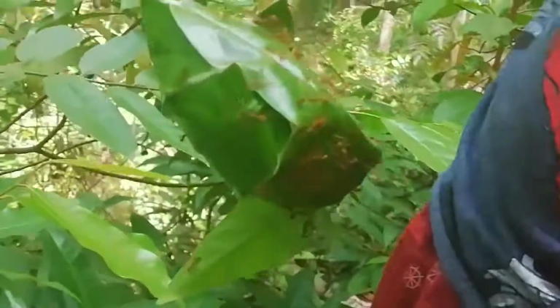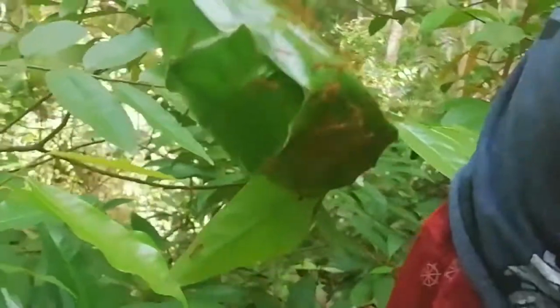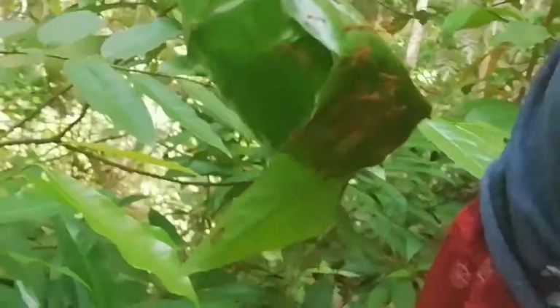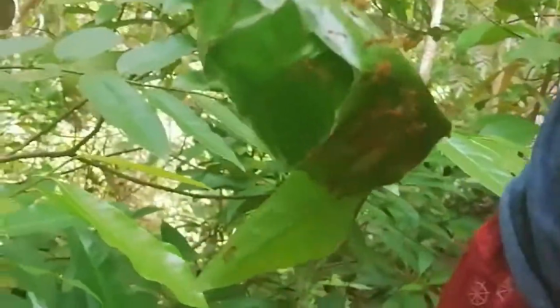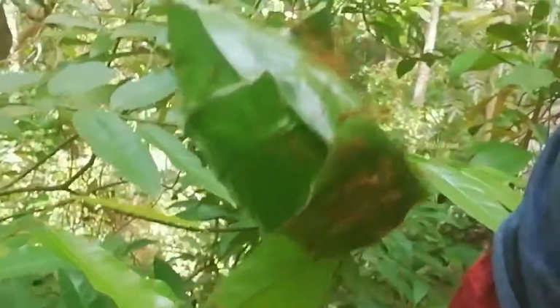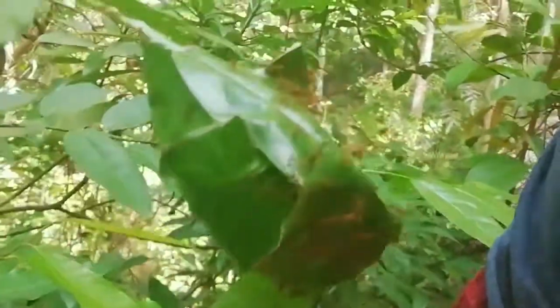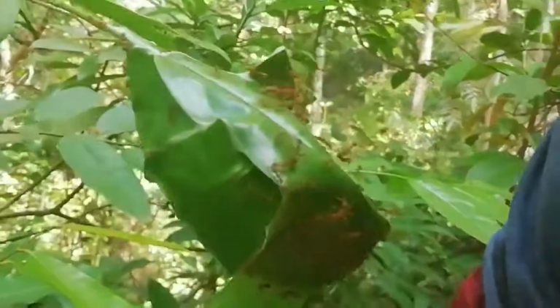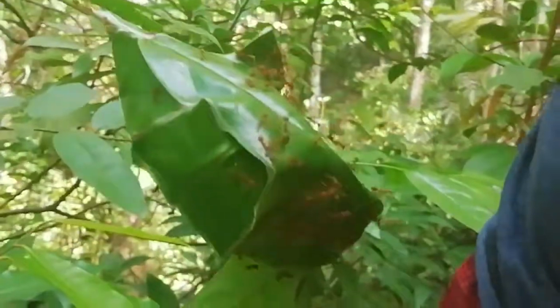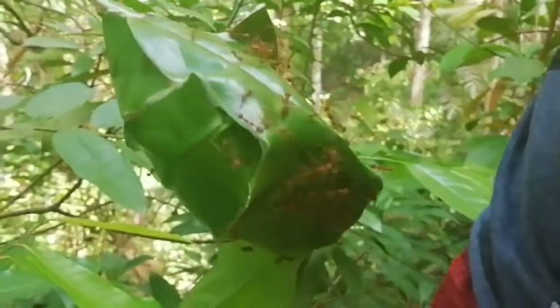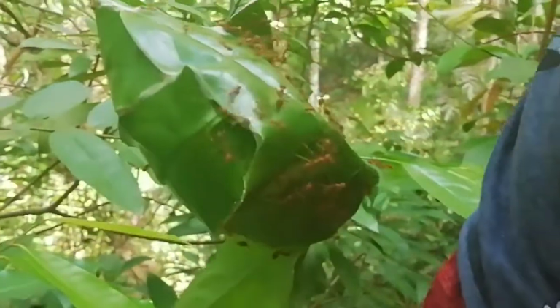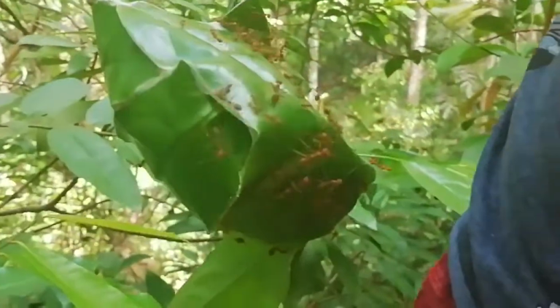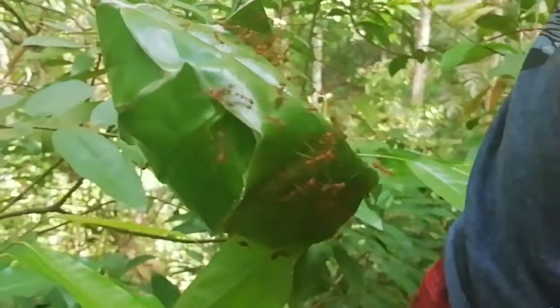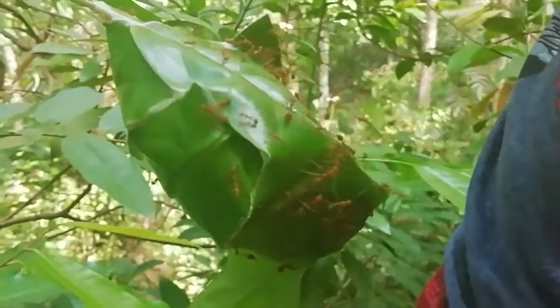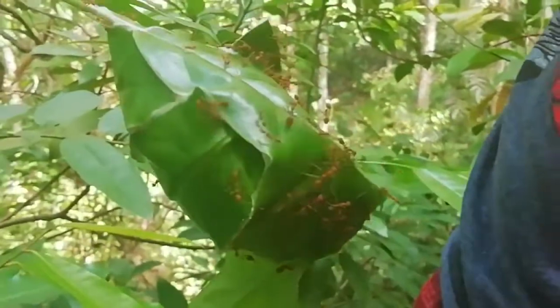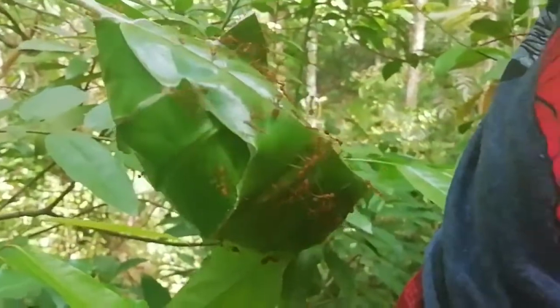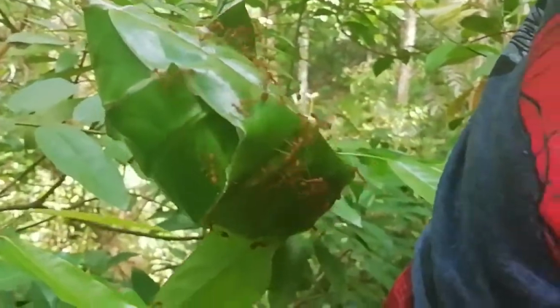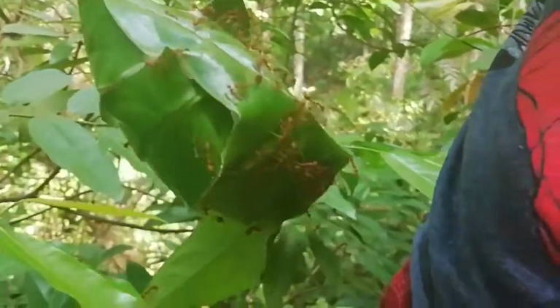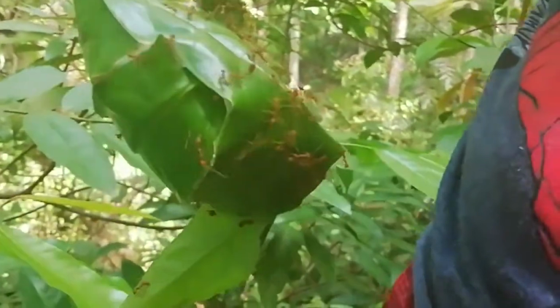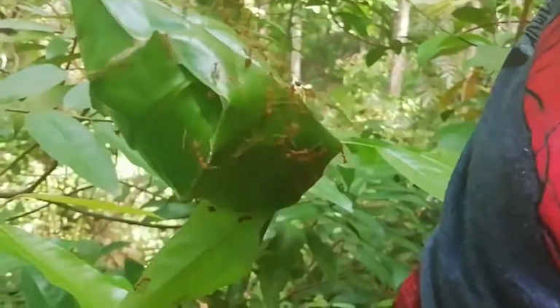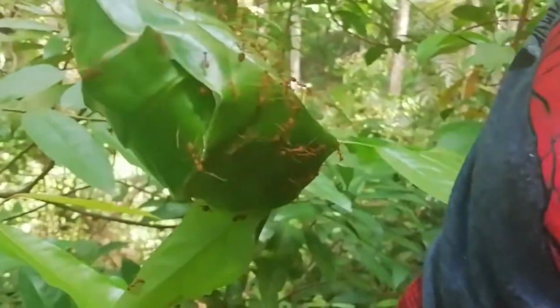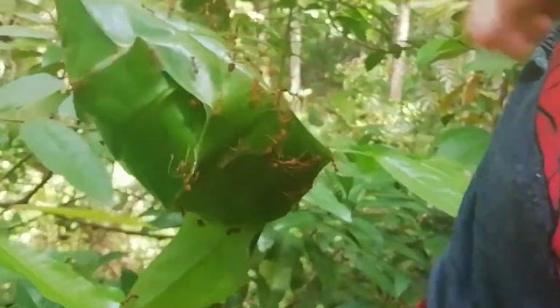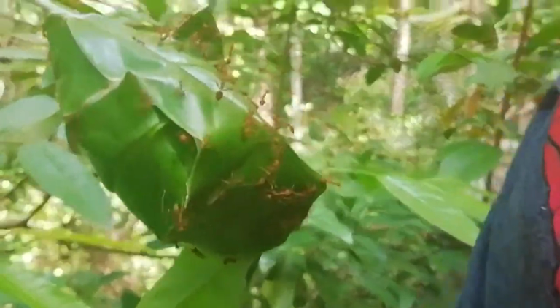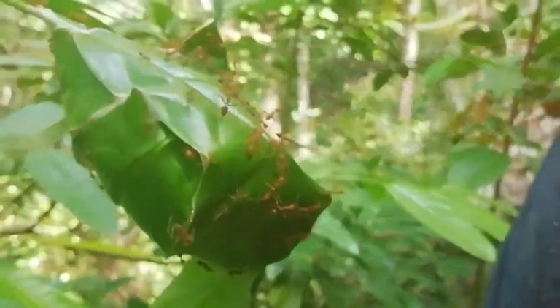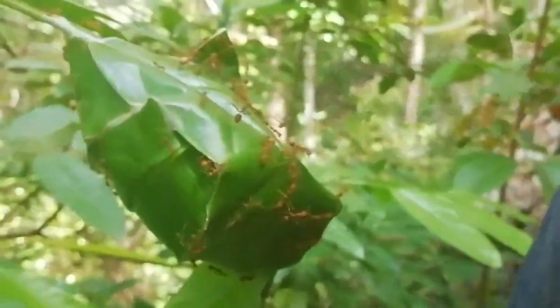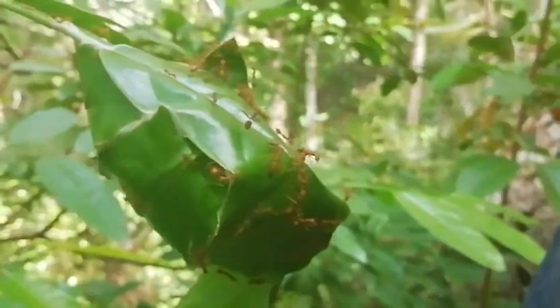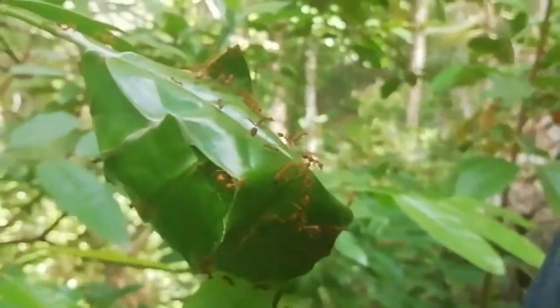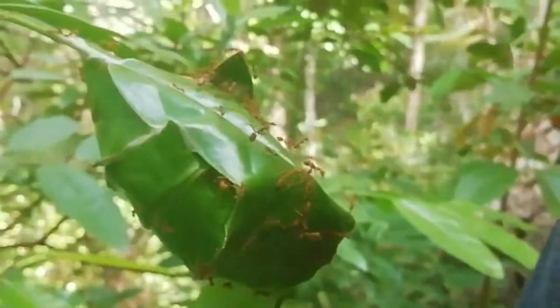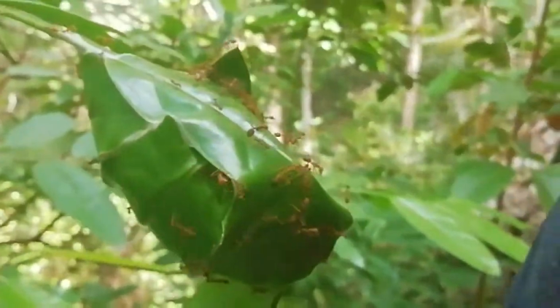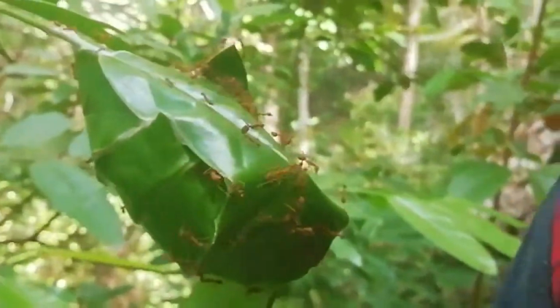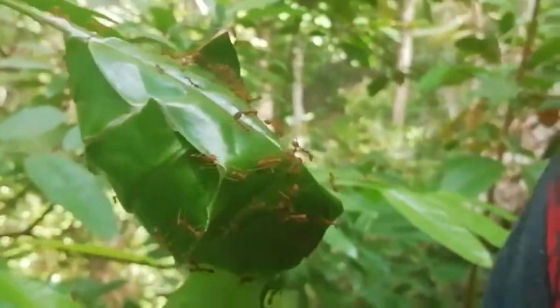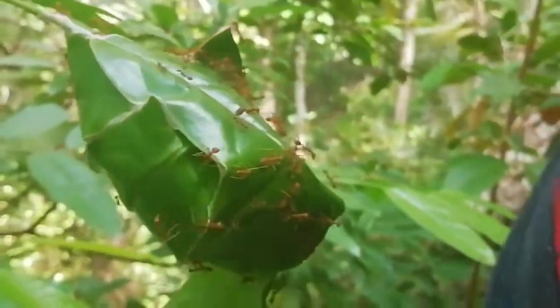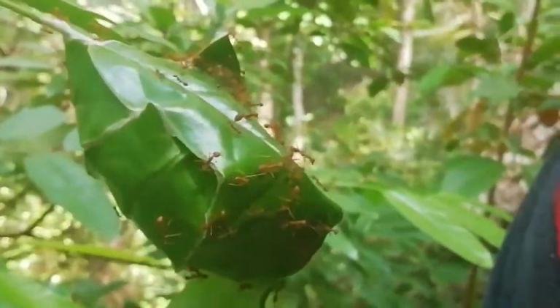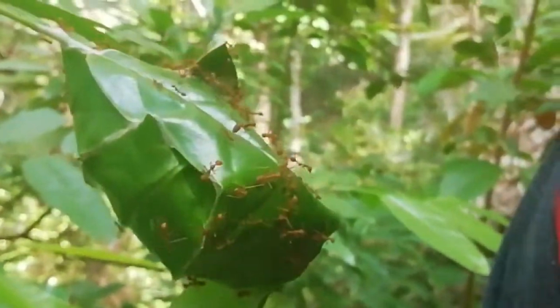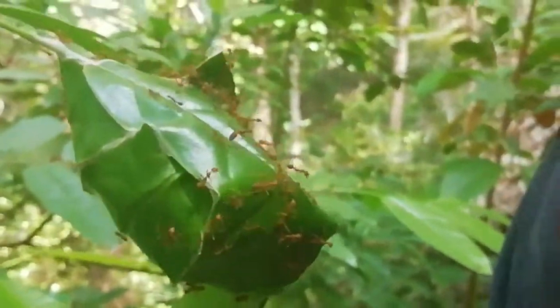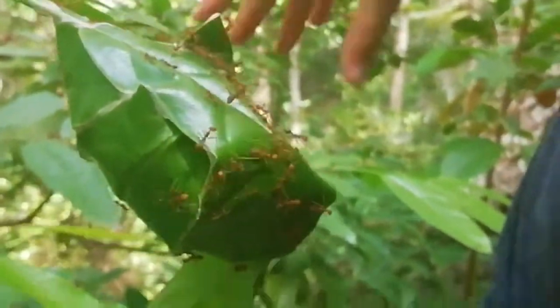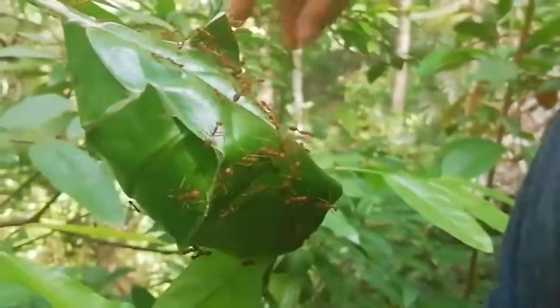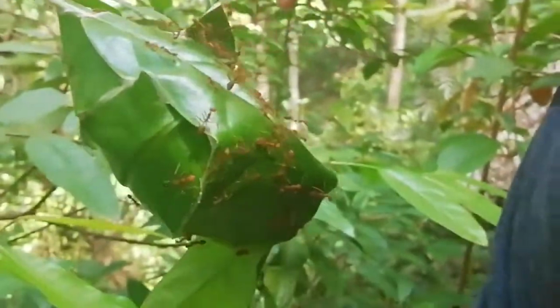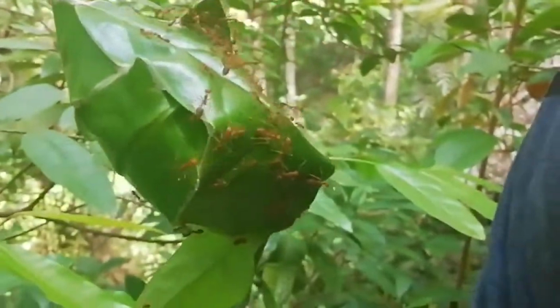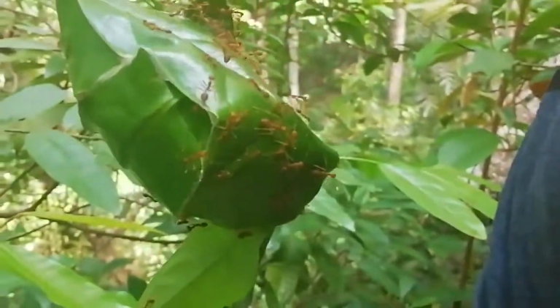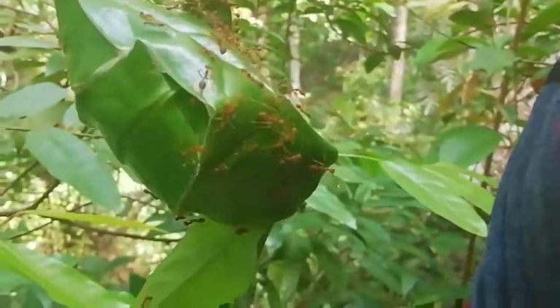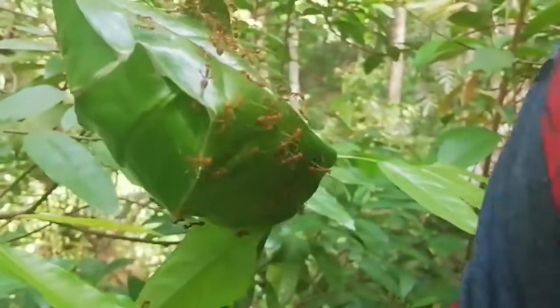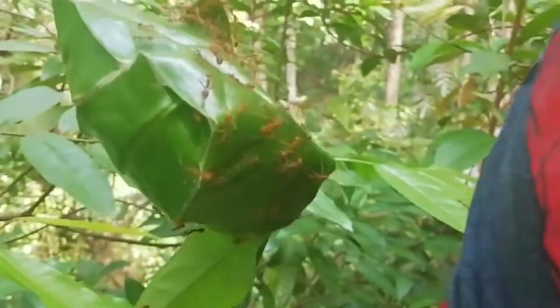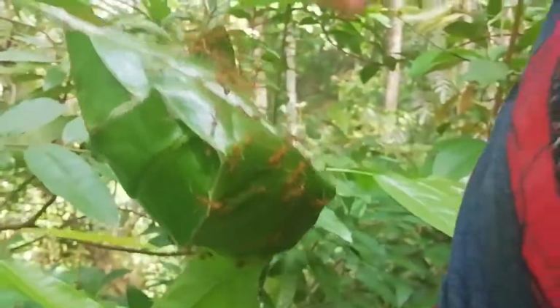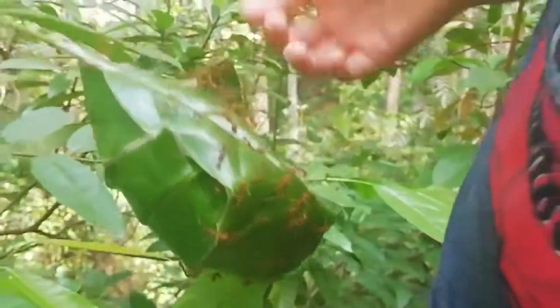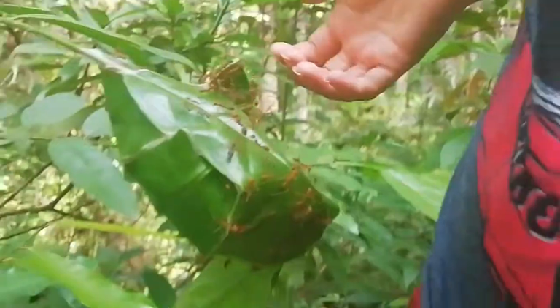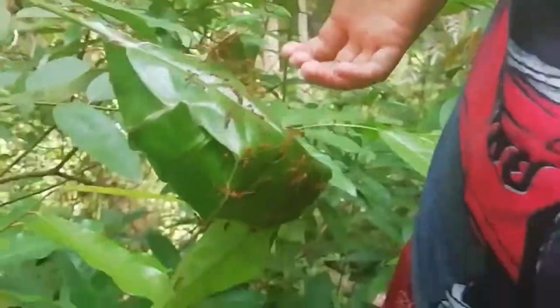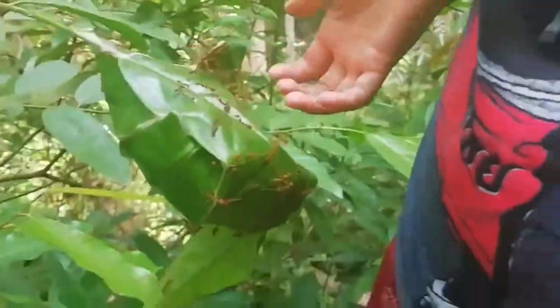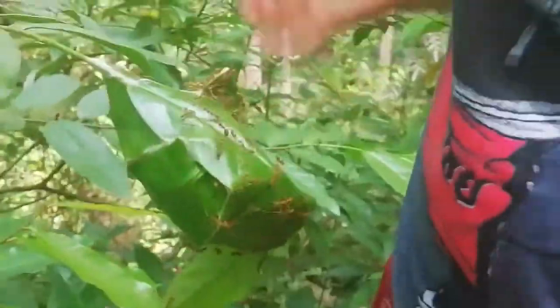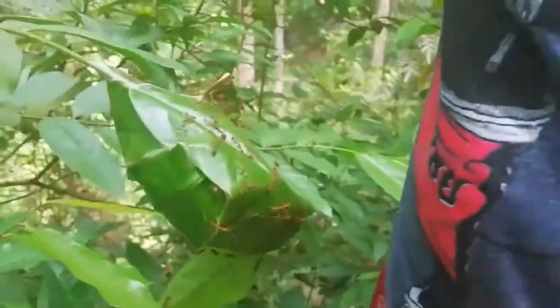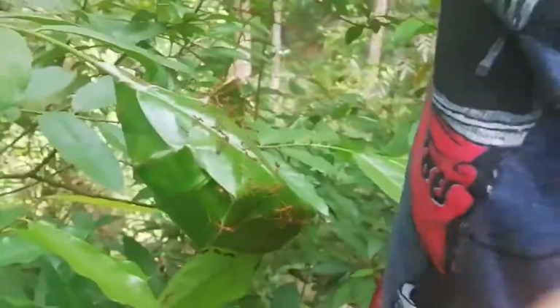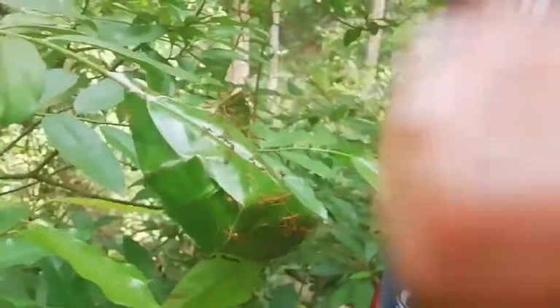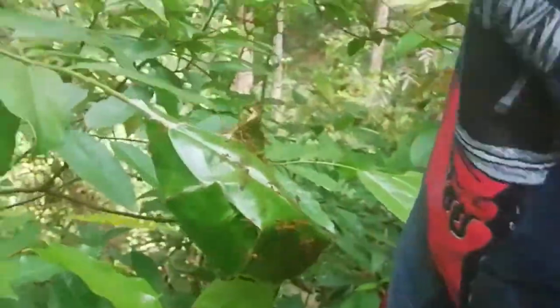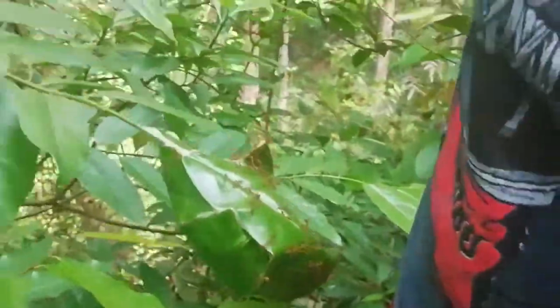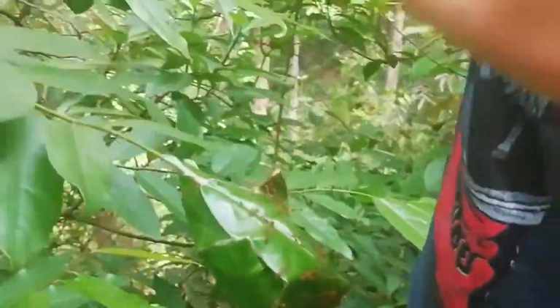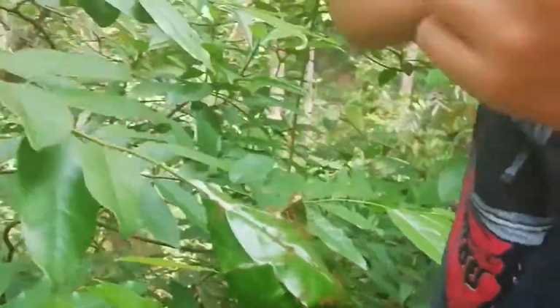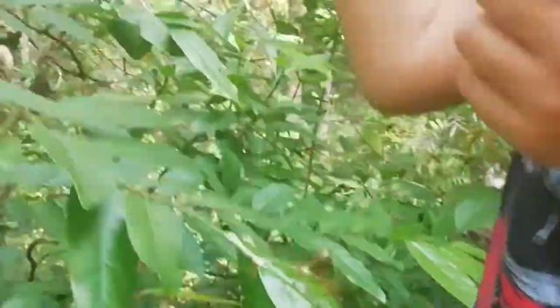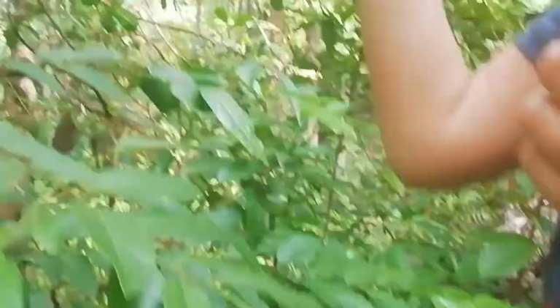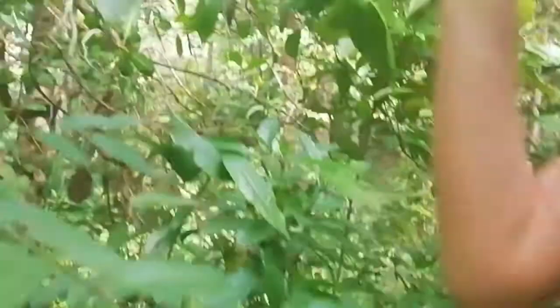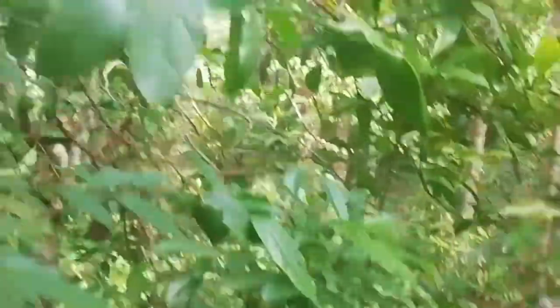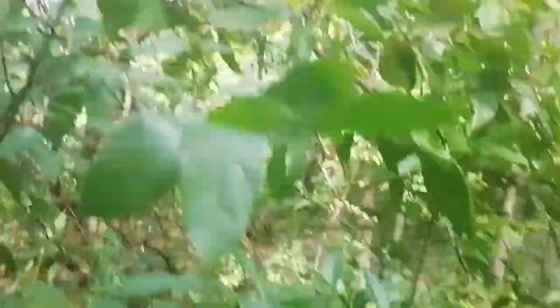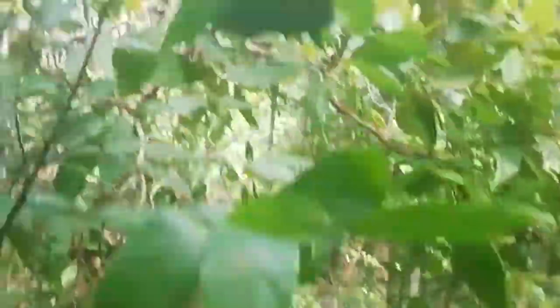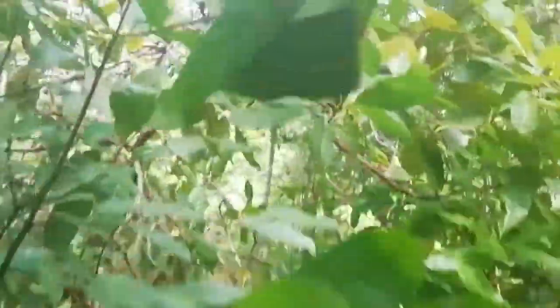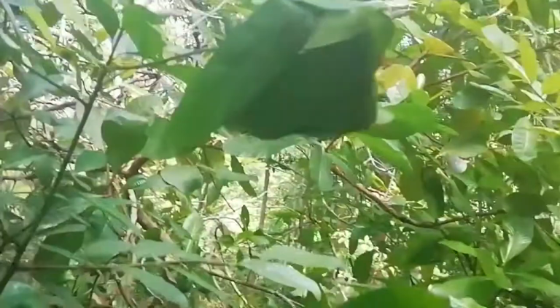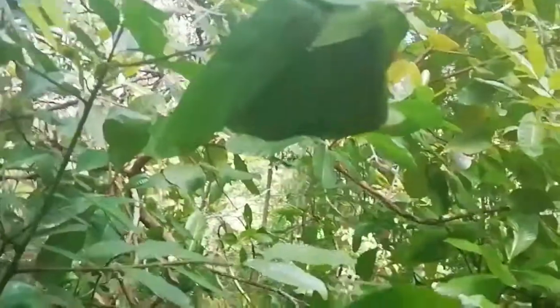Look at that home. It's hard to think that that's their actual home. And look, there's one up there as well.